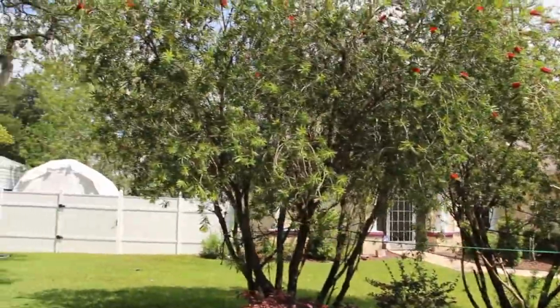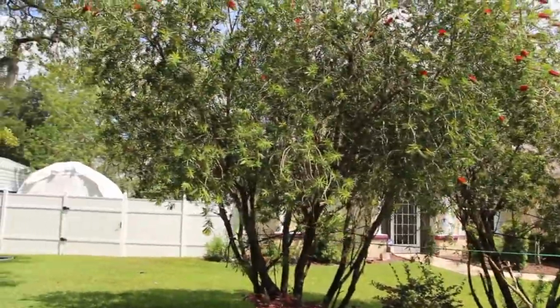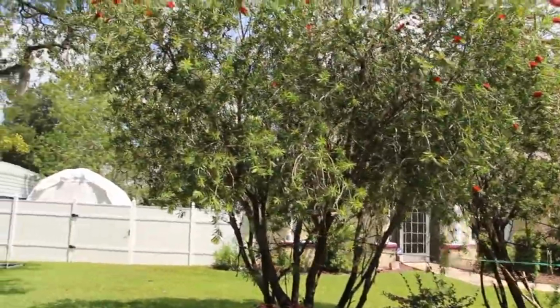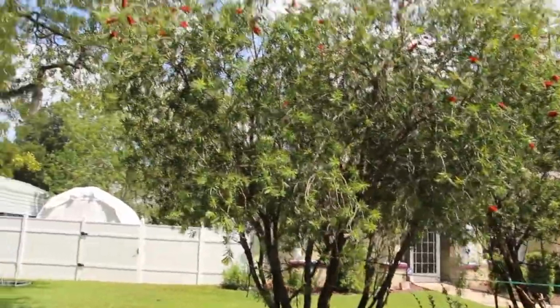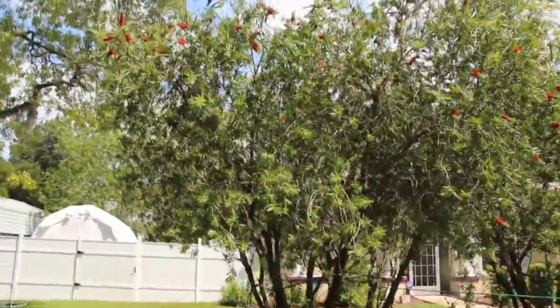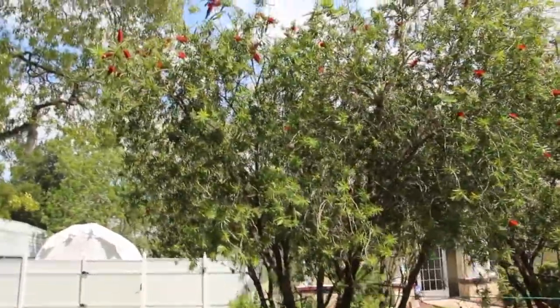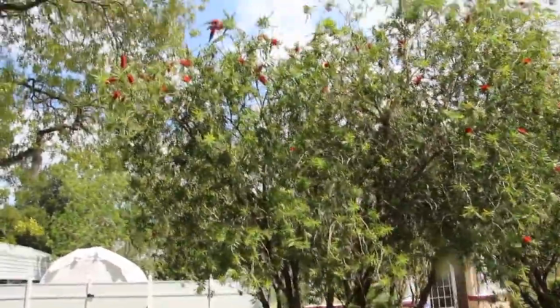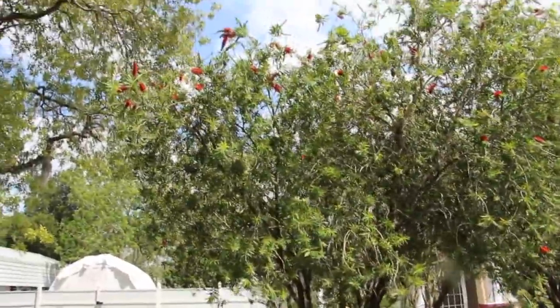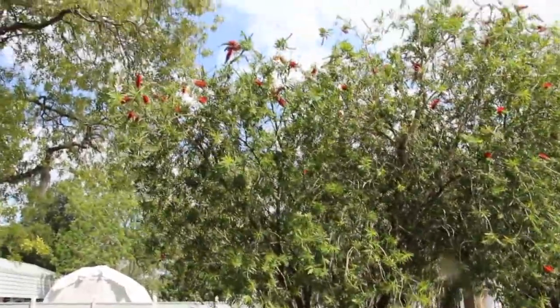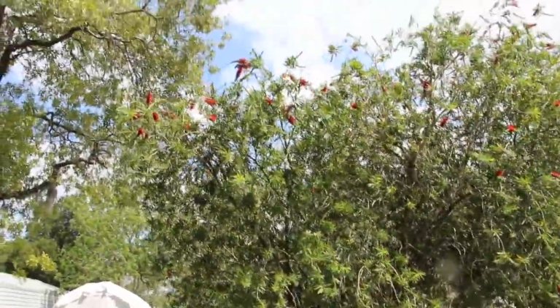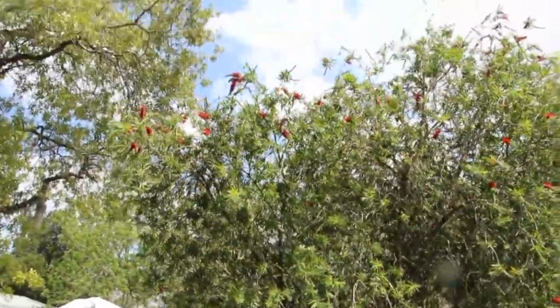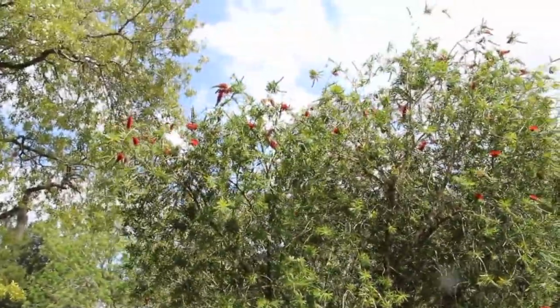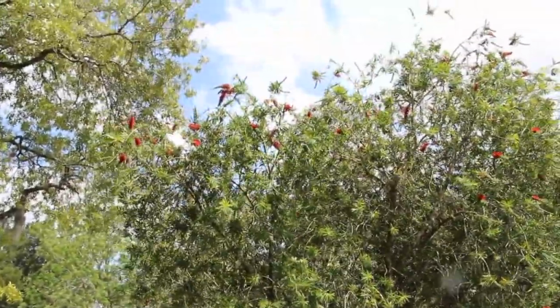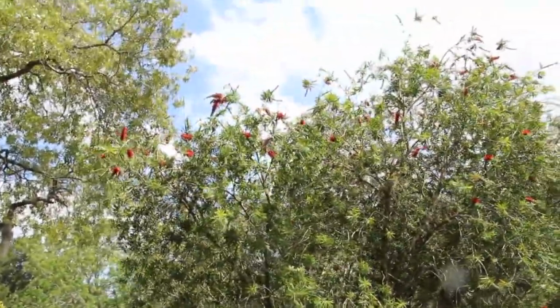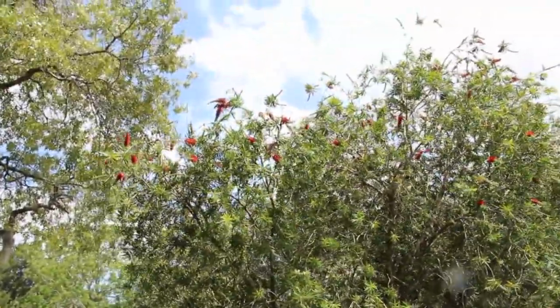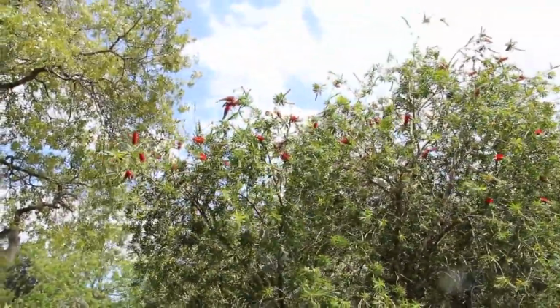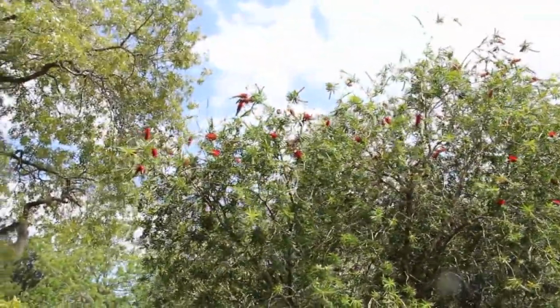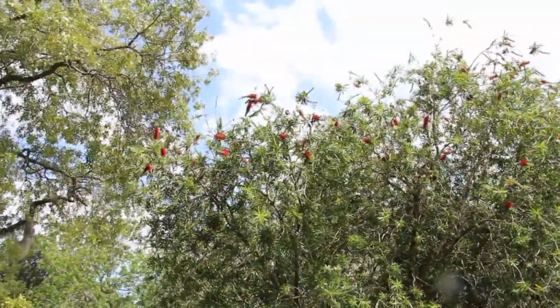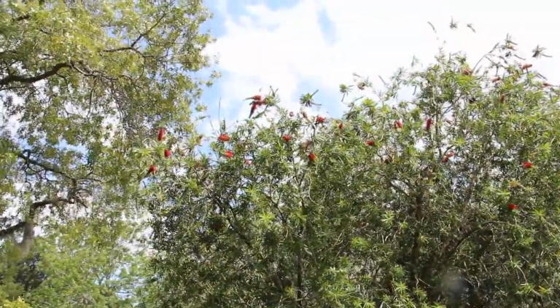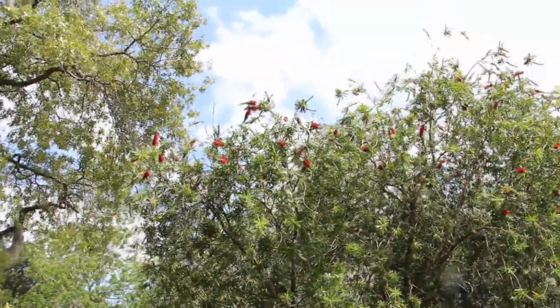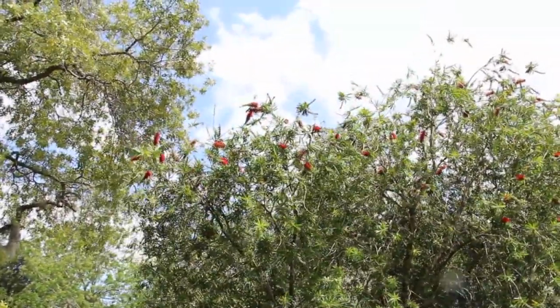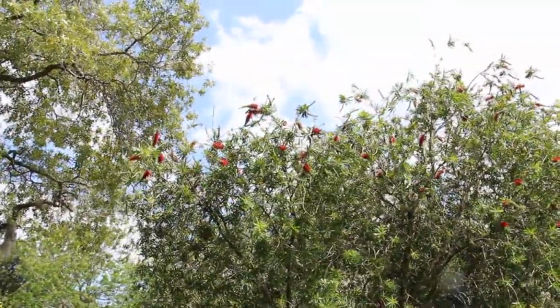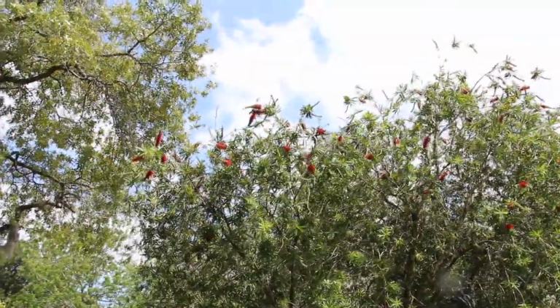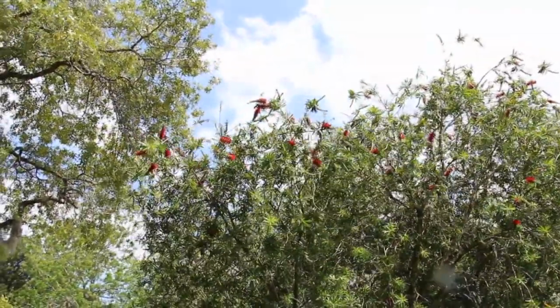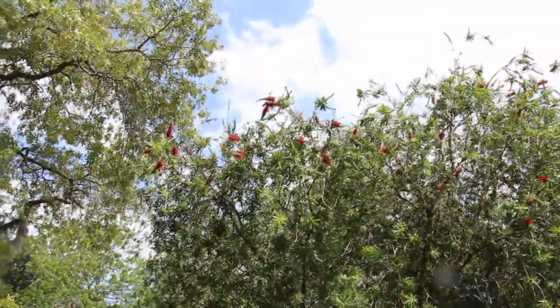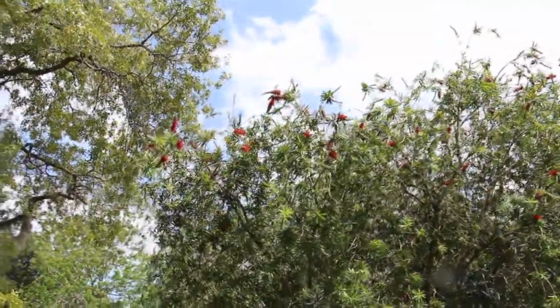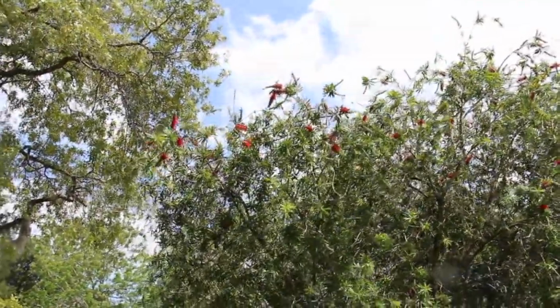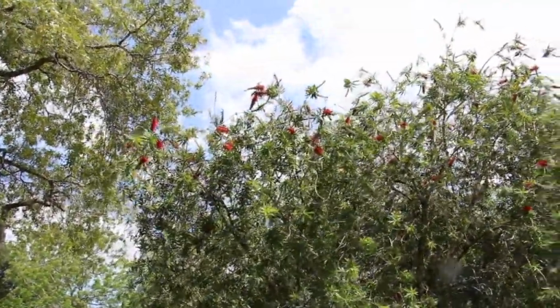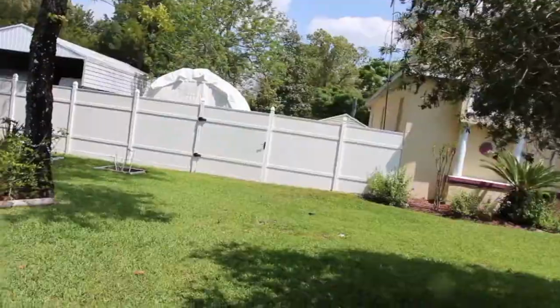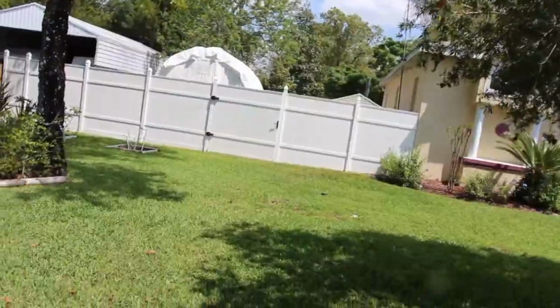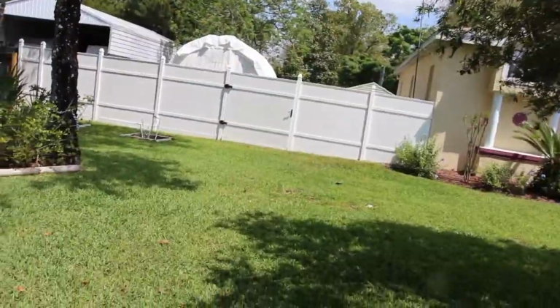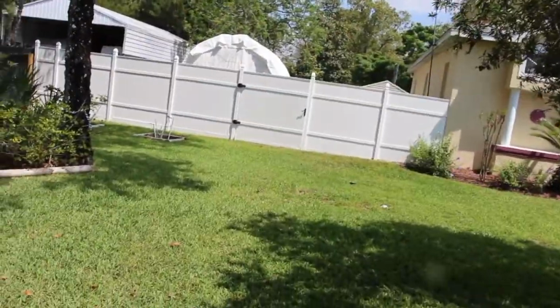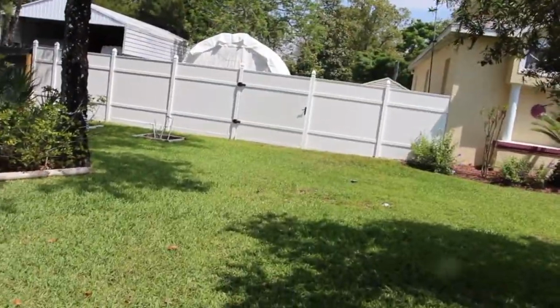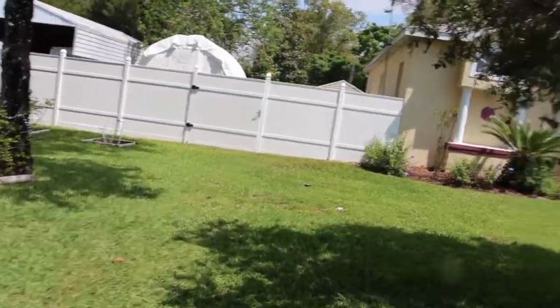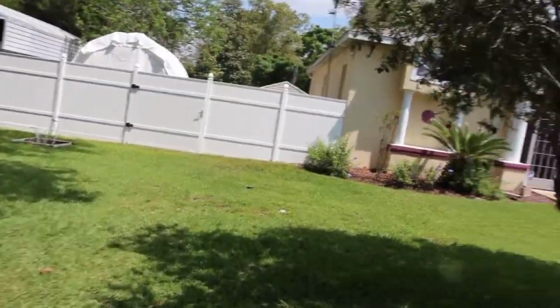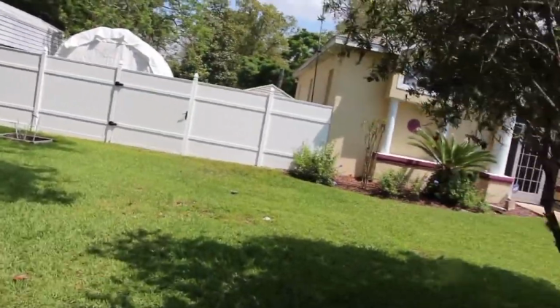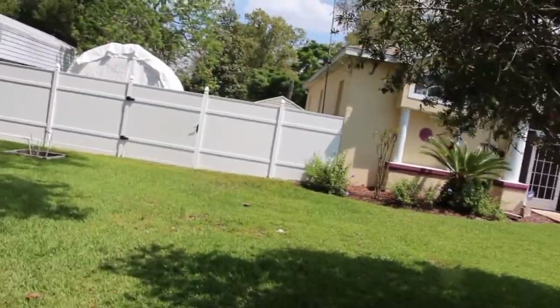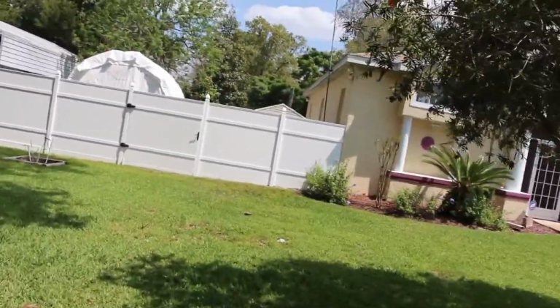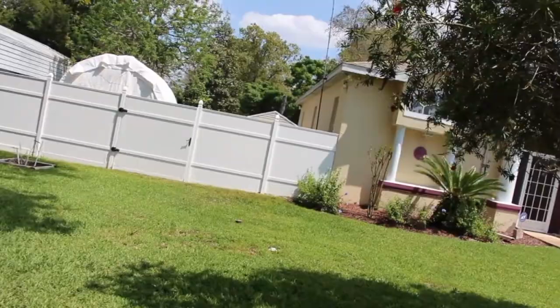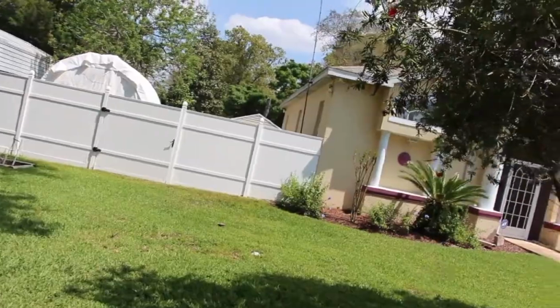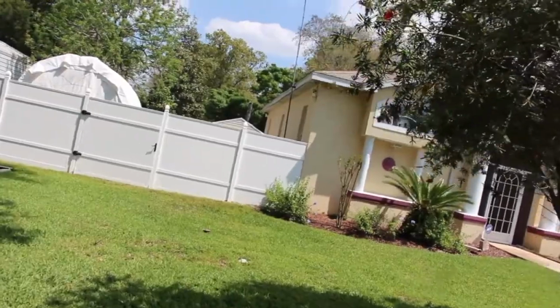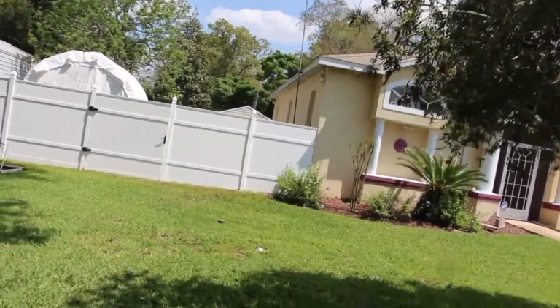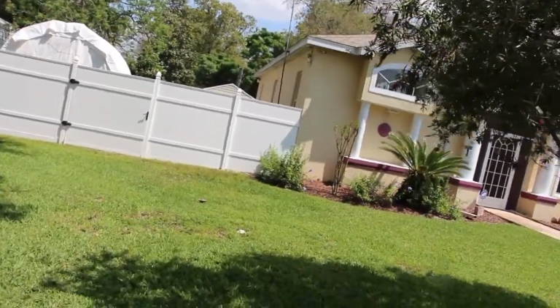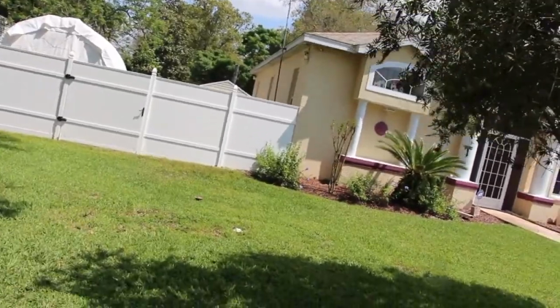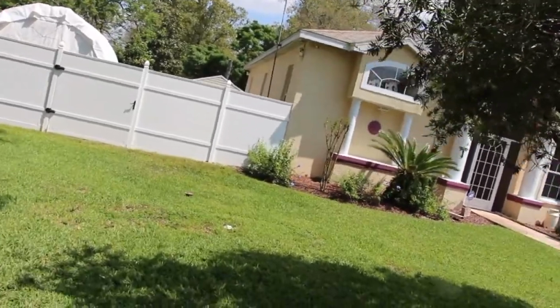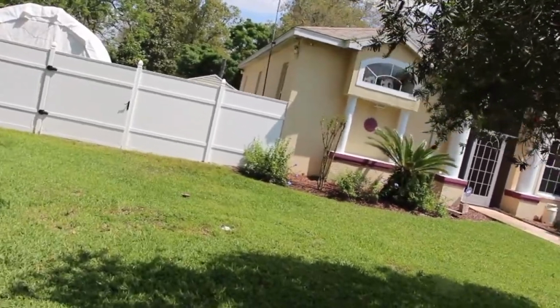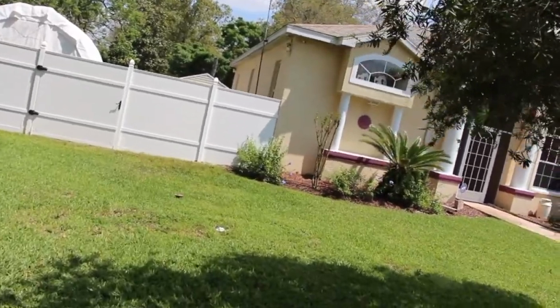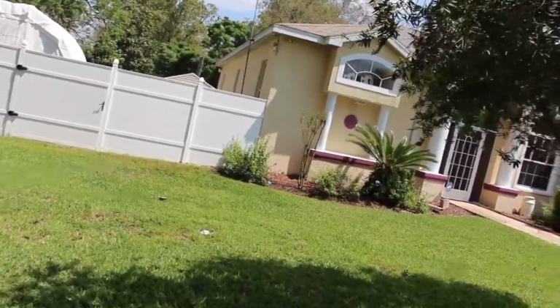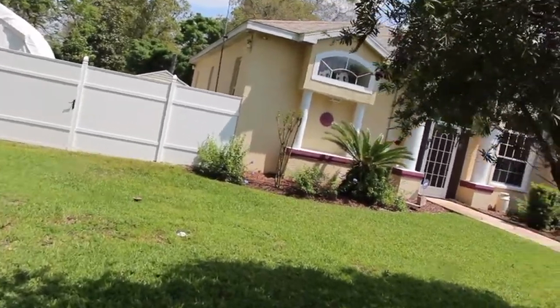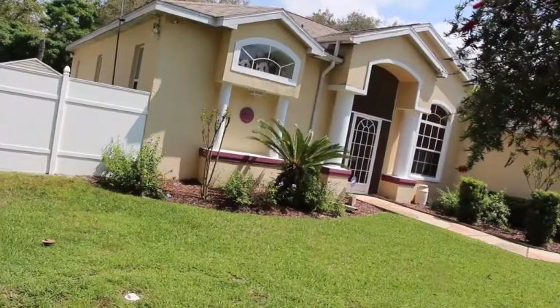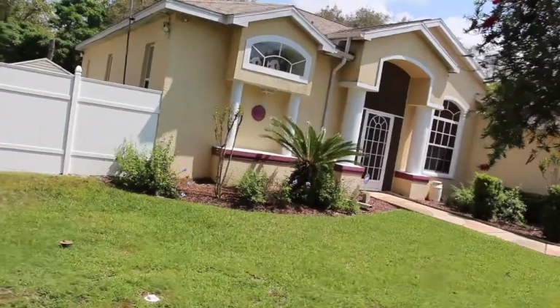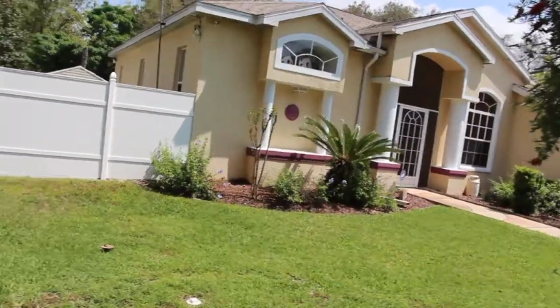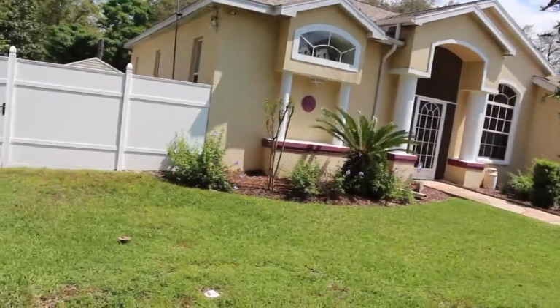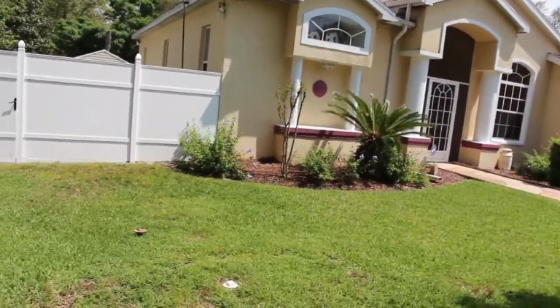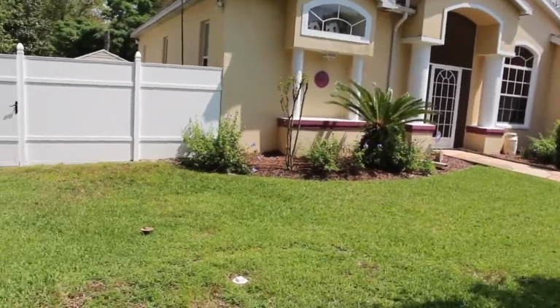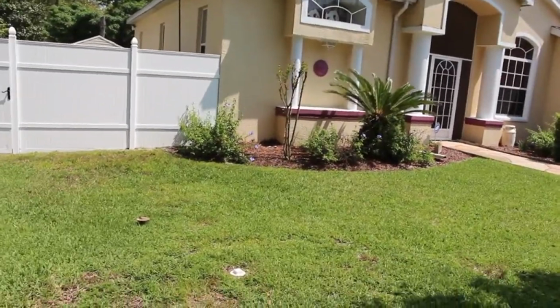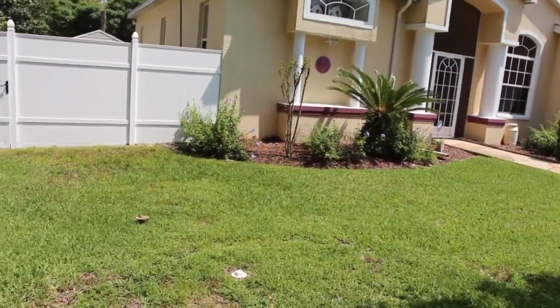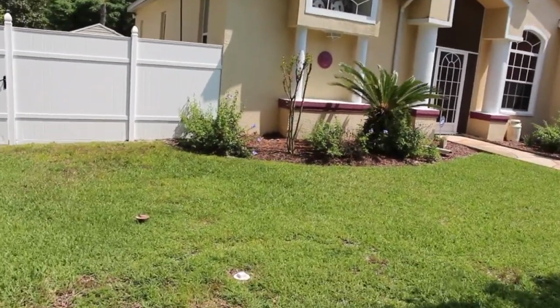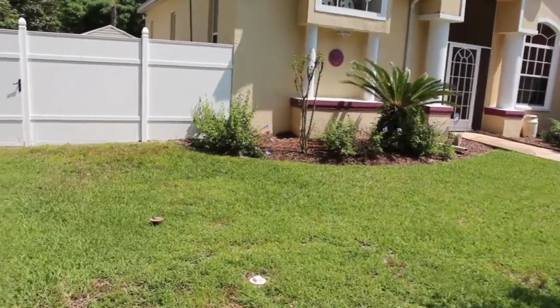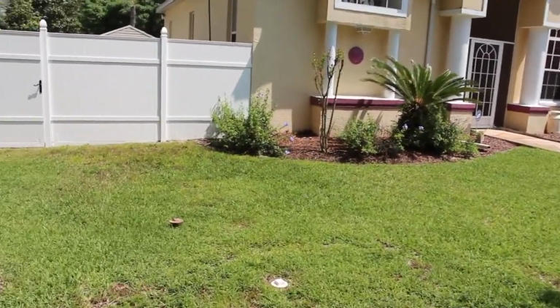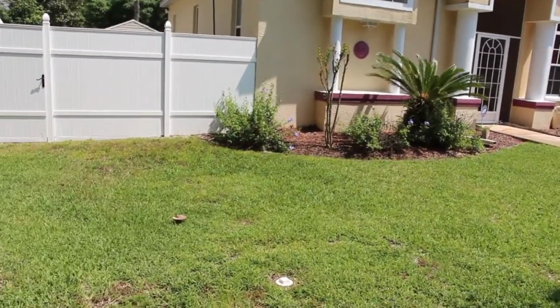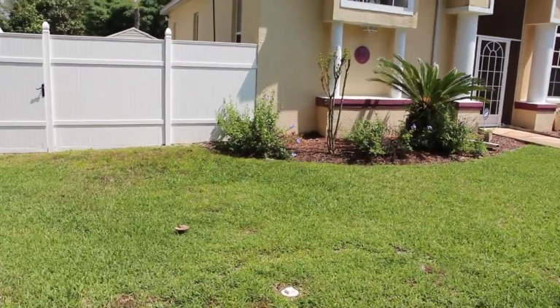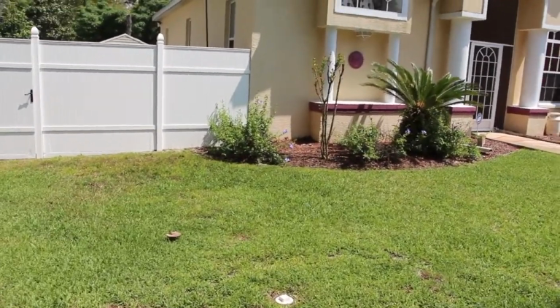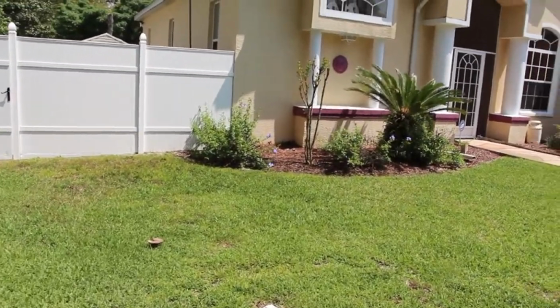I do have some bees on these flowers, but that's about the update in my yard. Thanks for watching, guys.